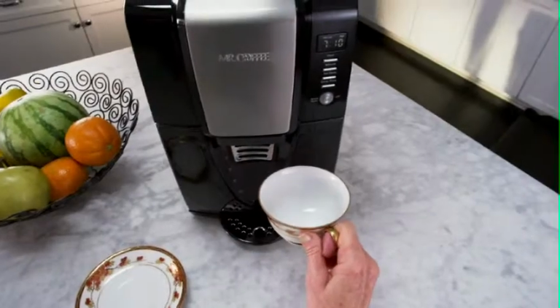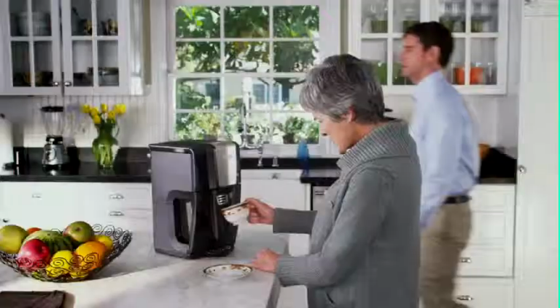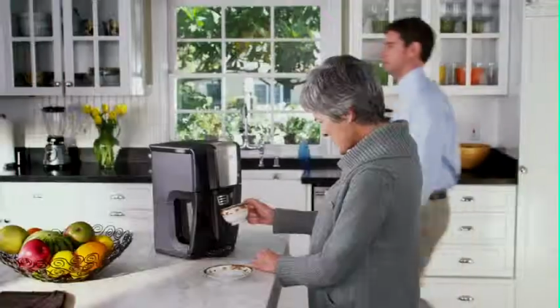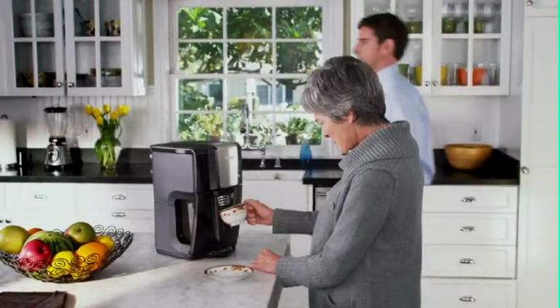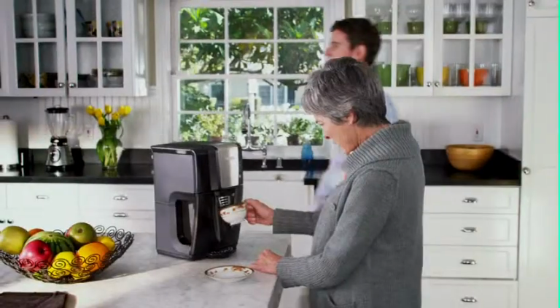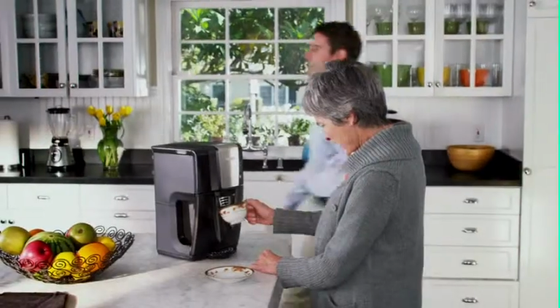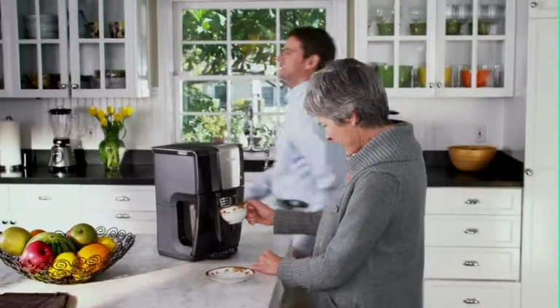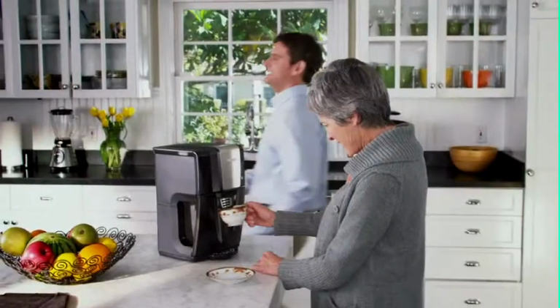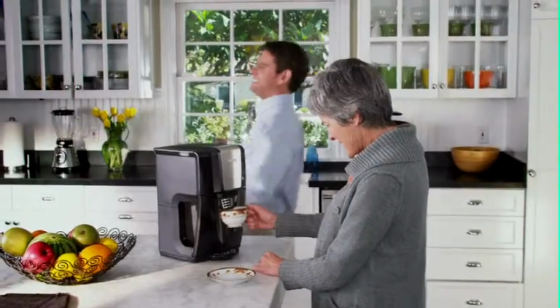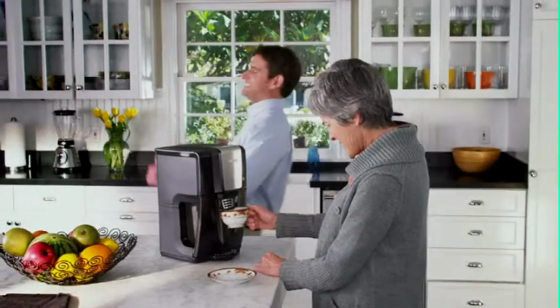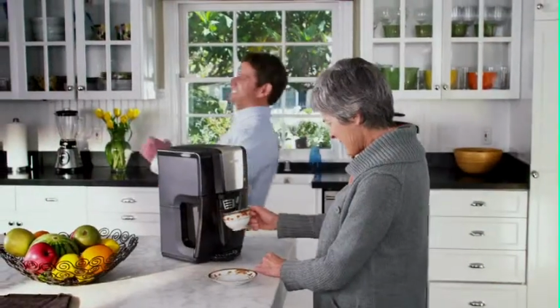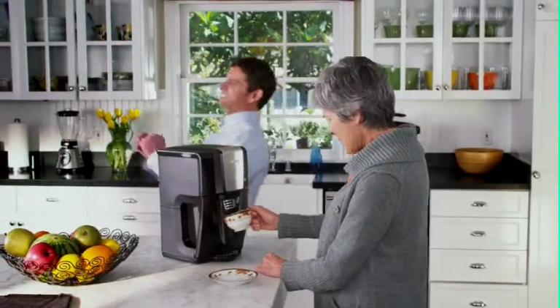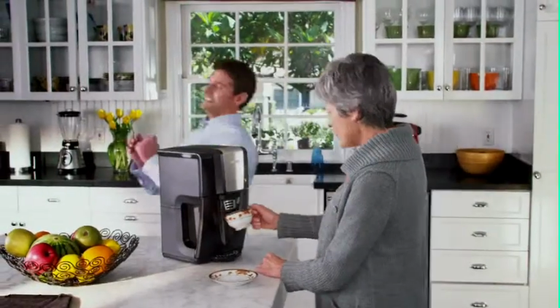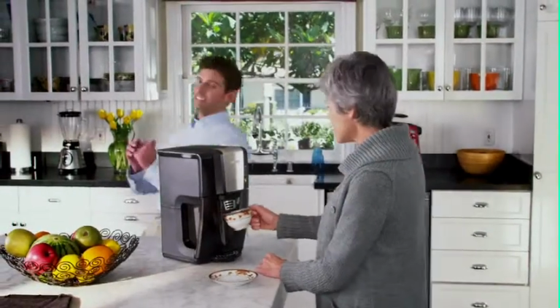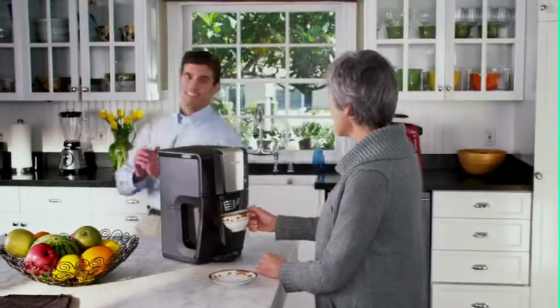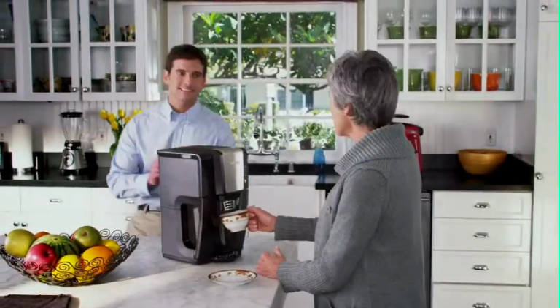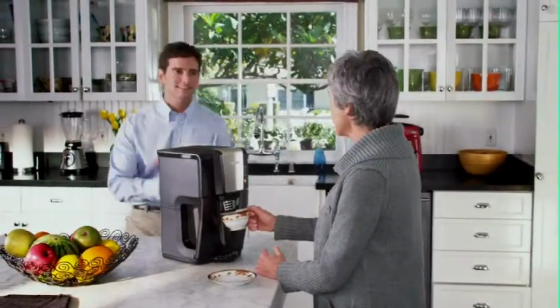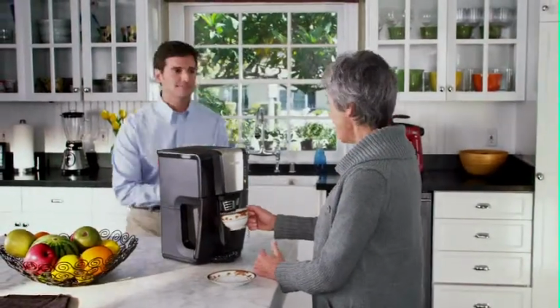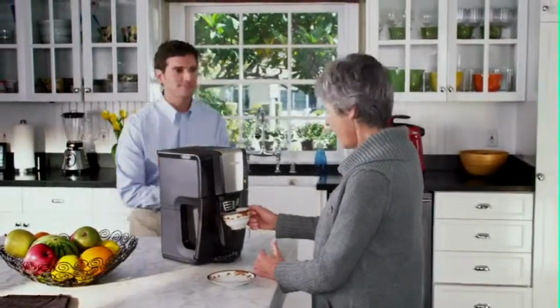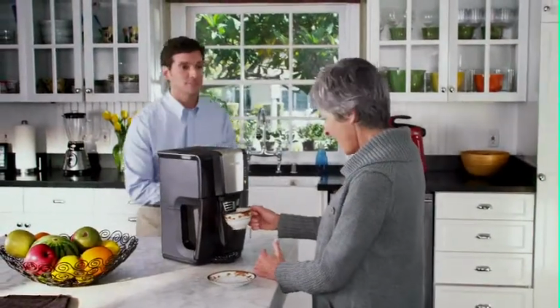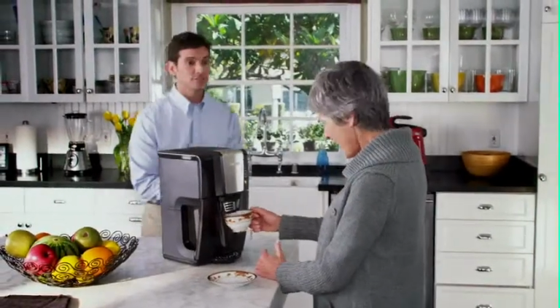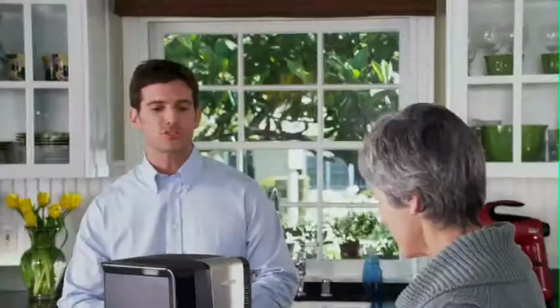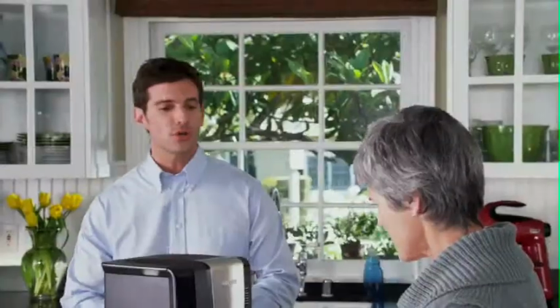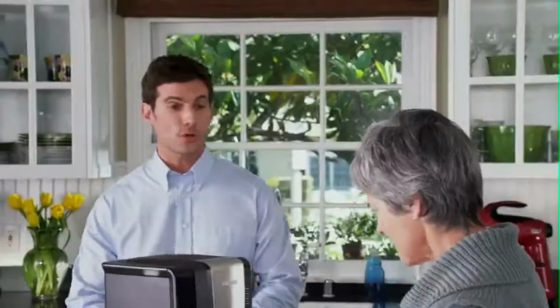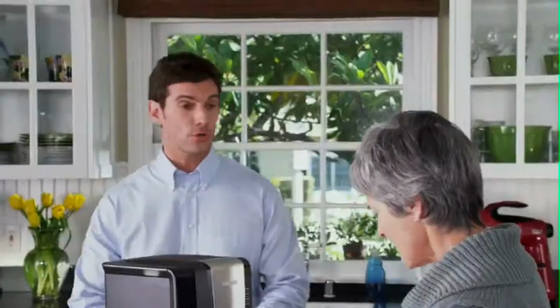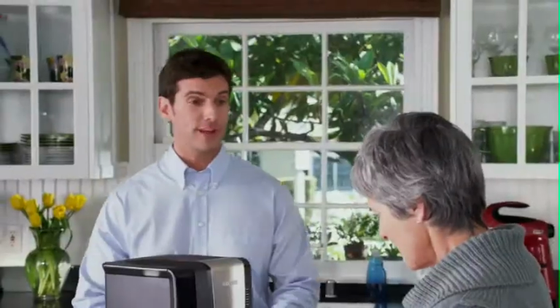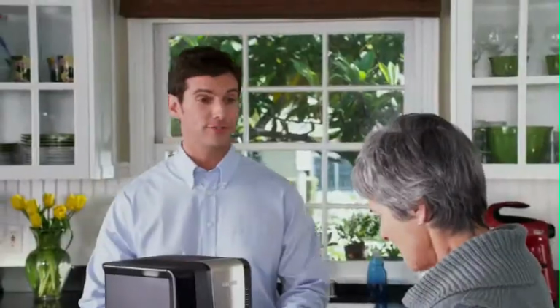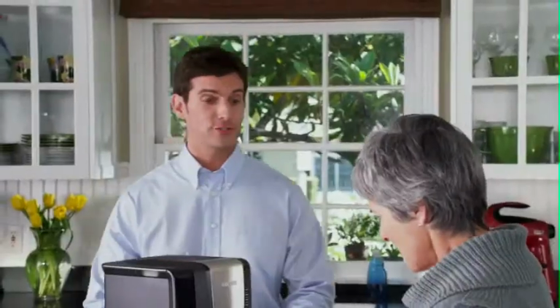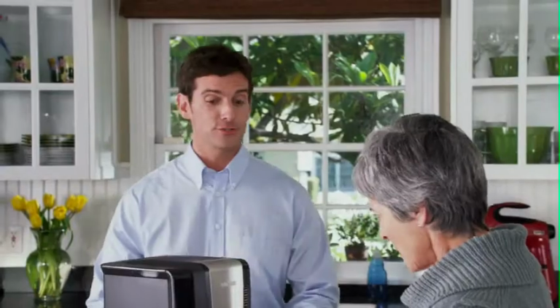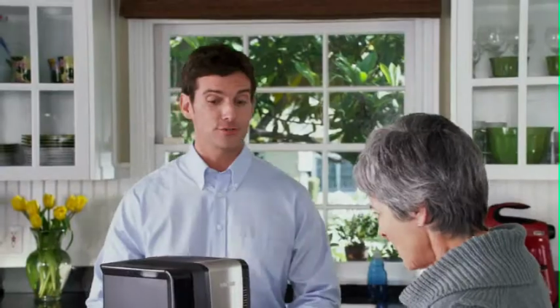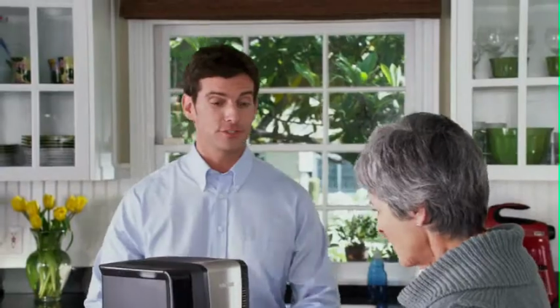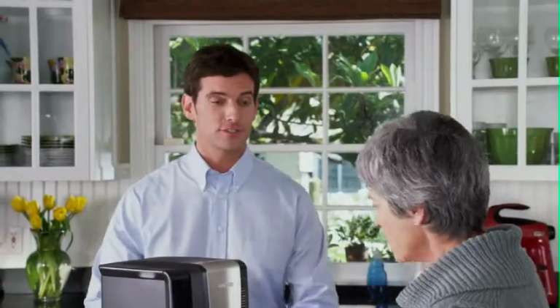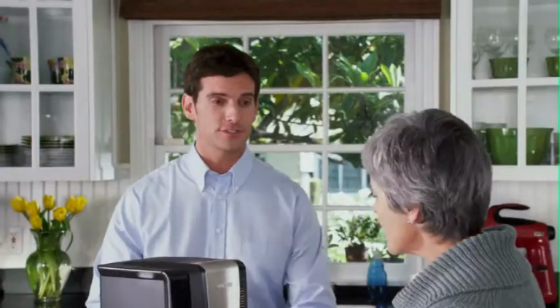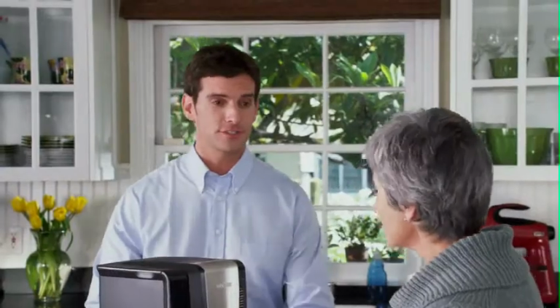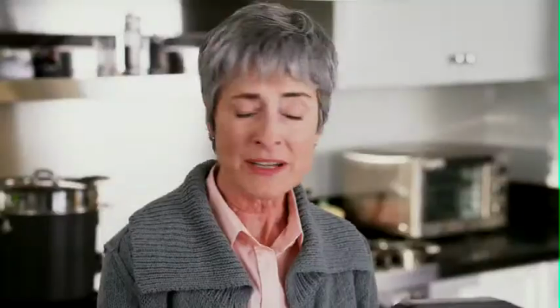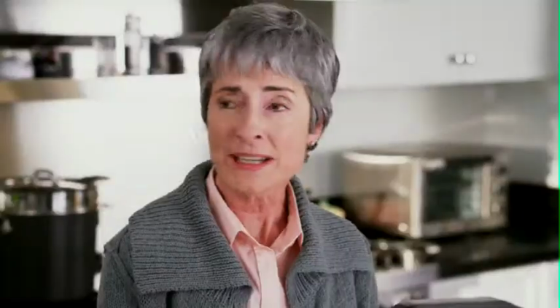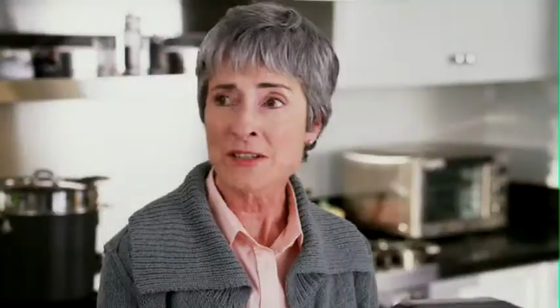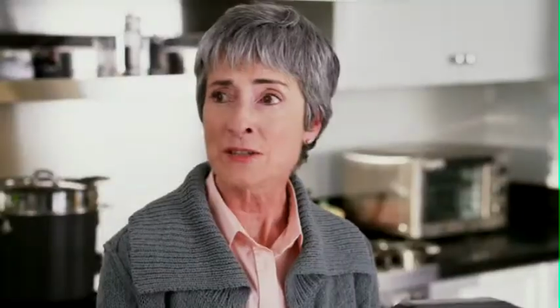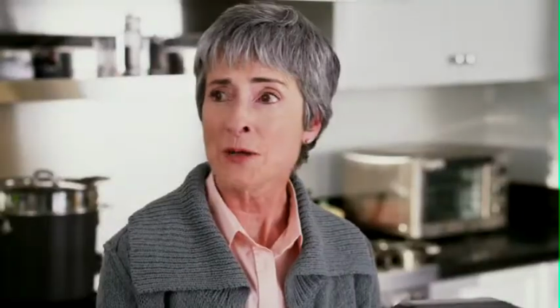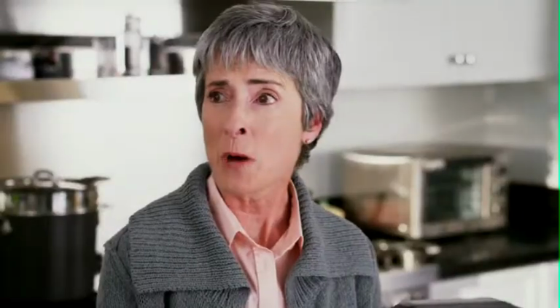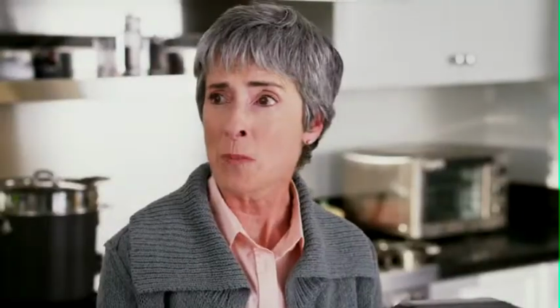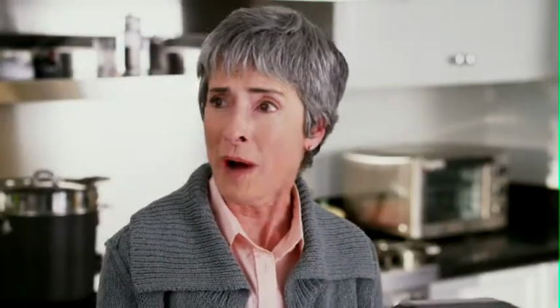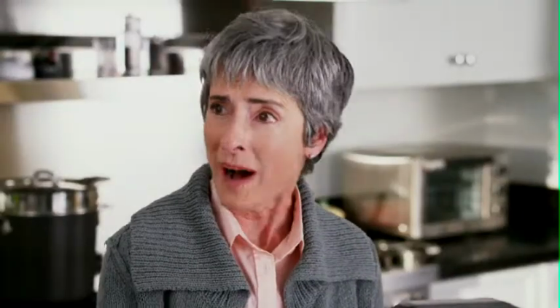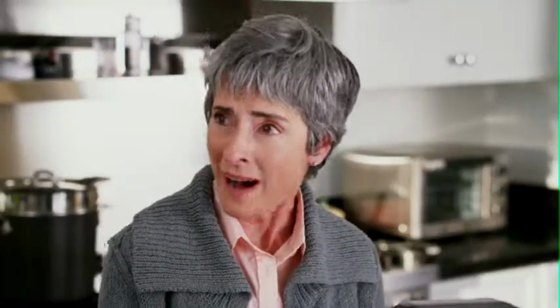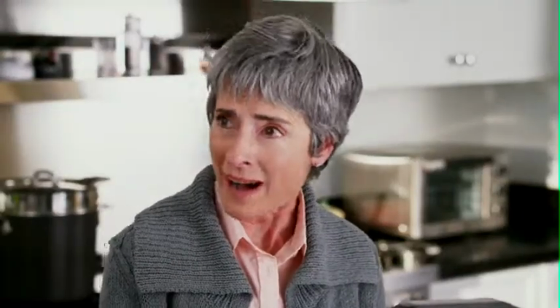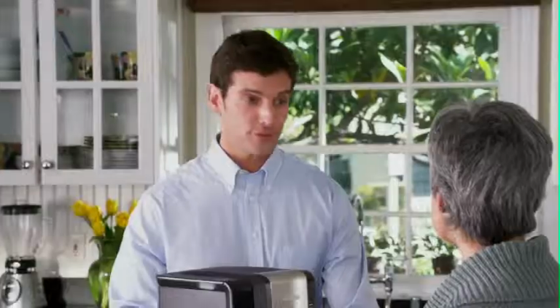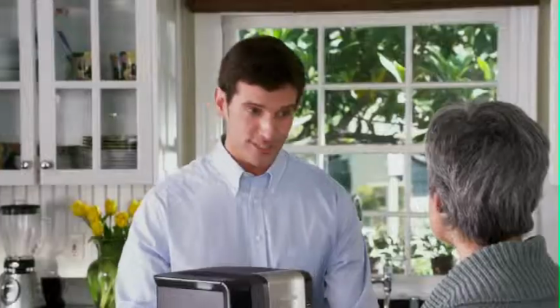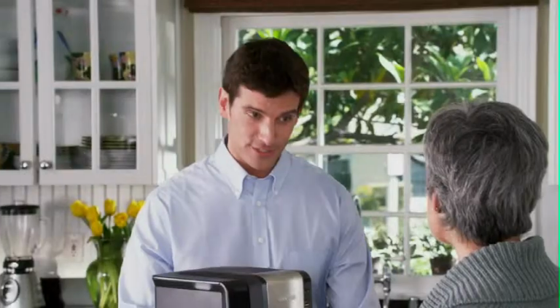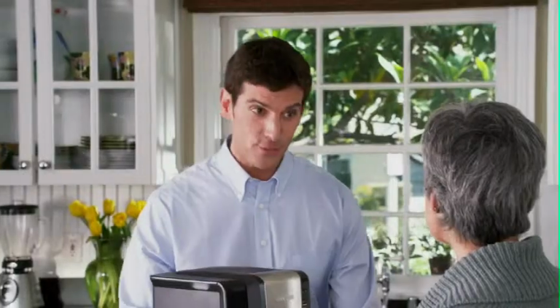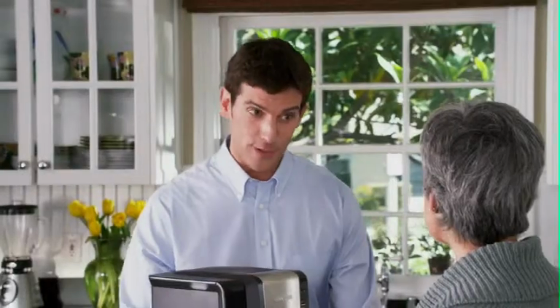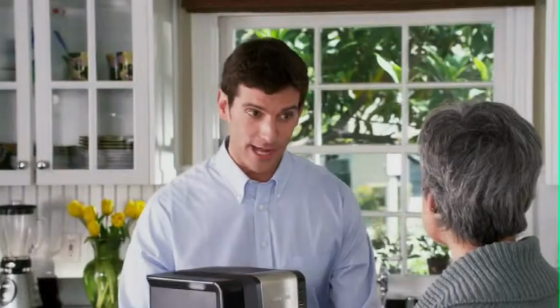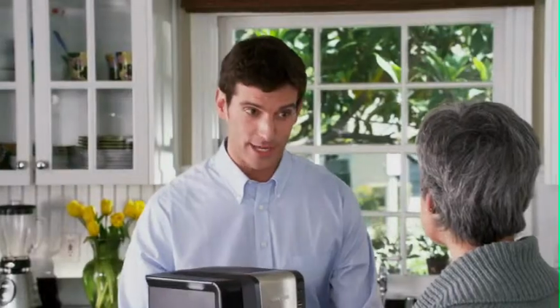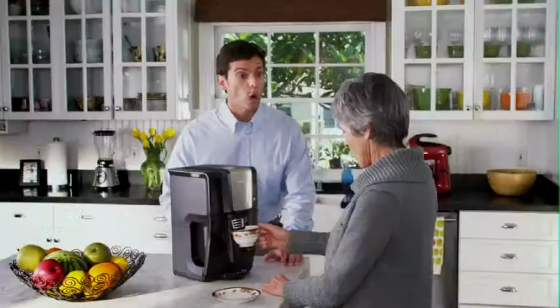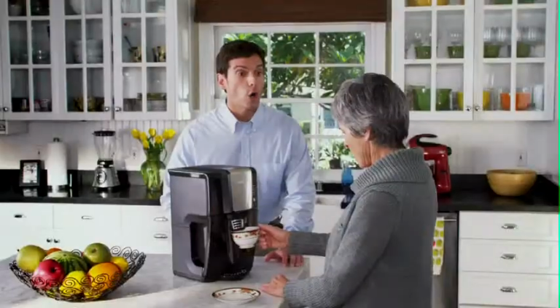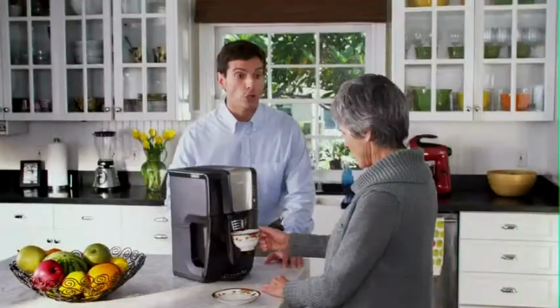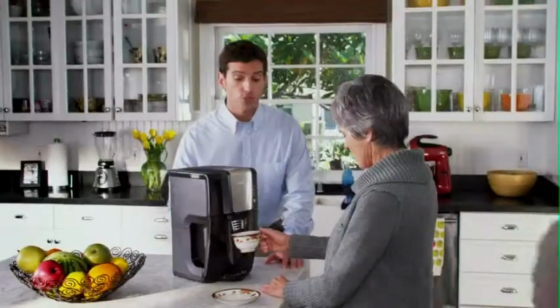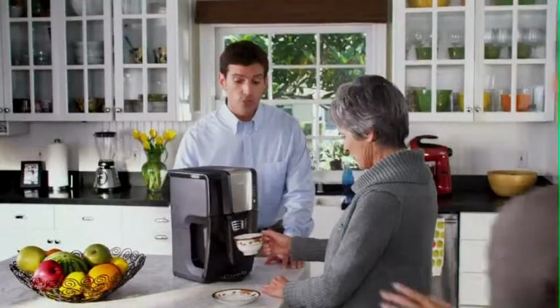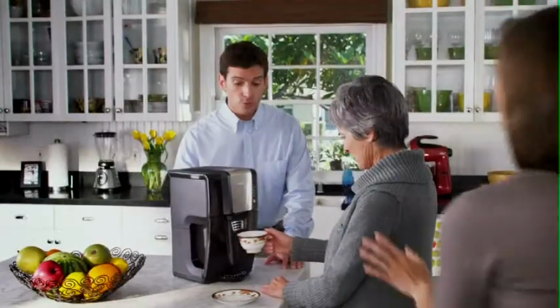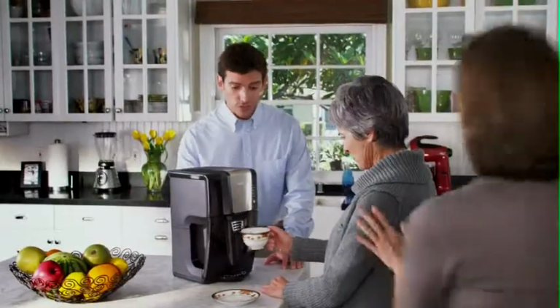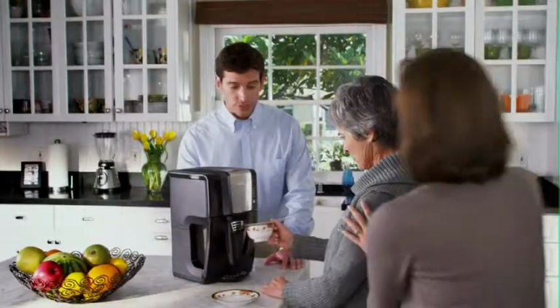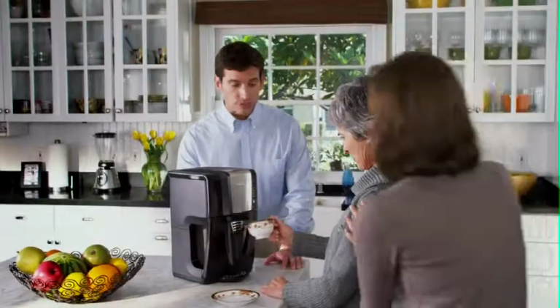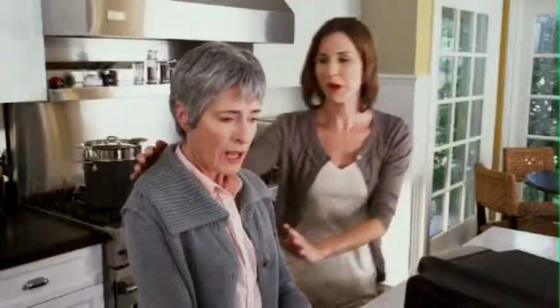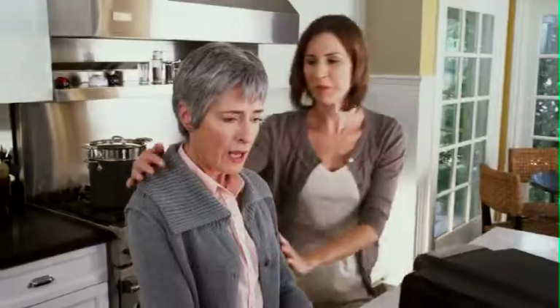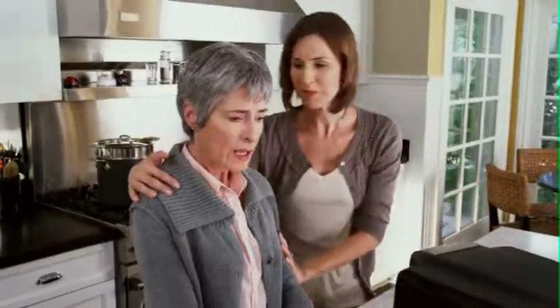Where's the pot? There's no pot! There's no carafe, Sue. There is no pot. Here, Mom.